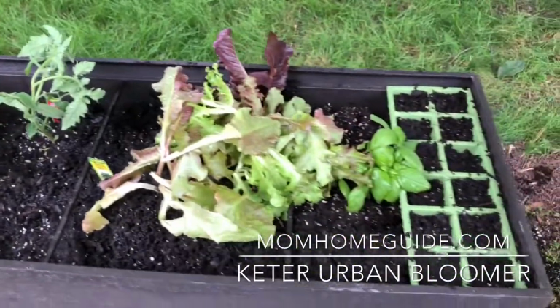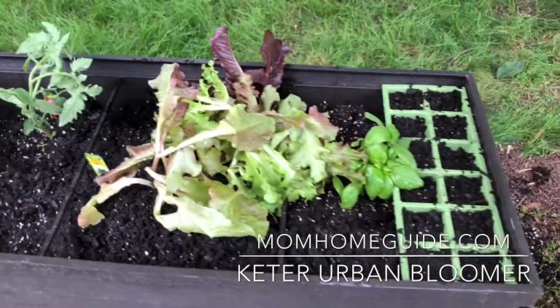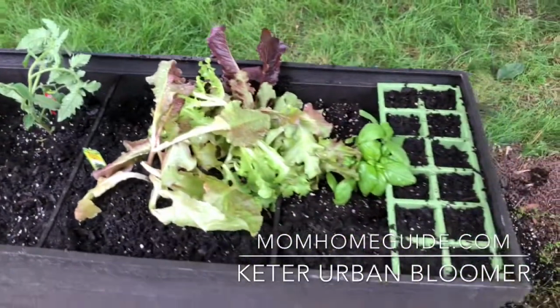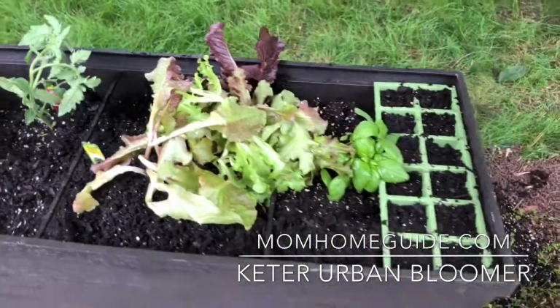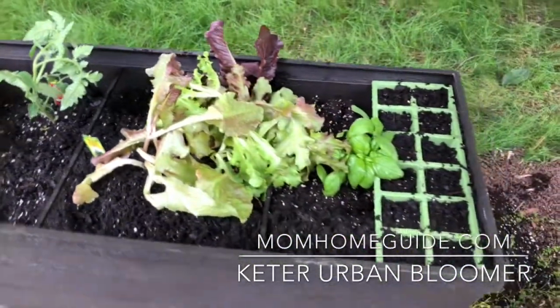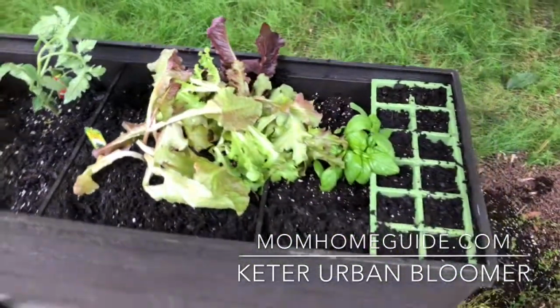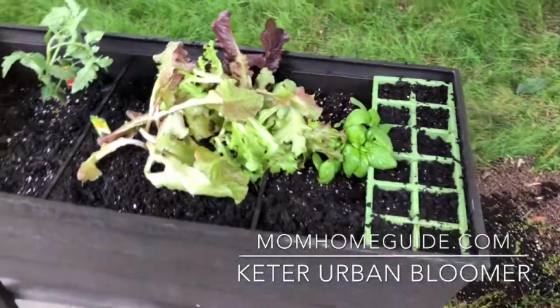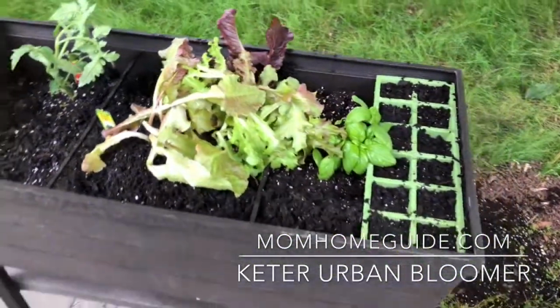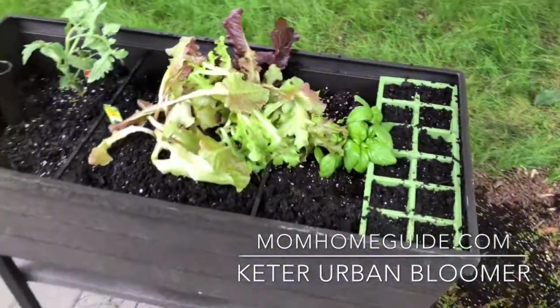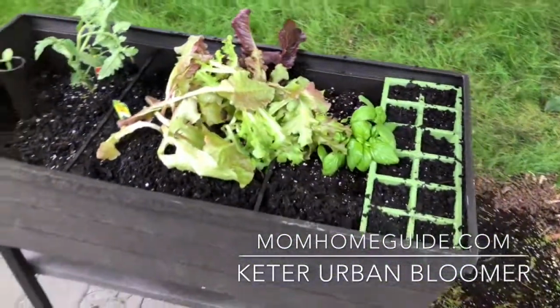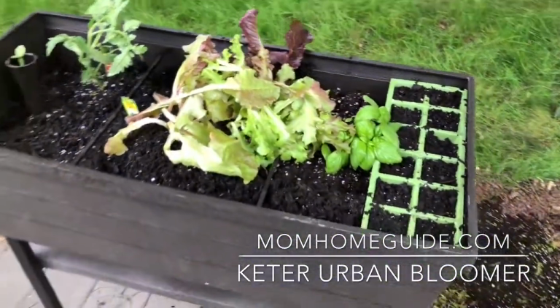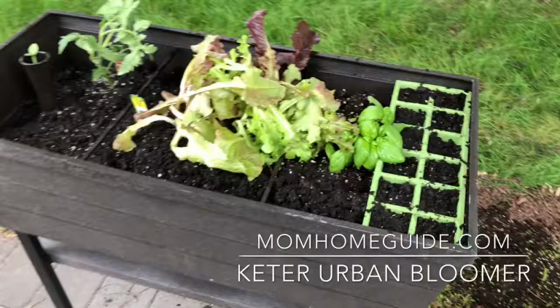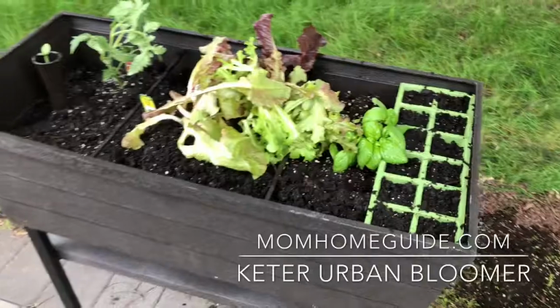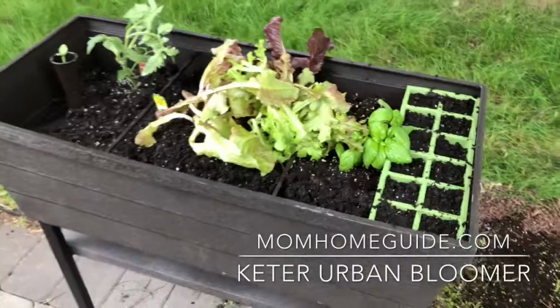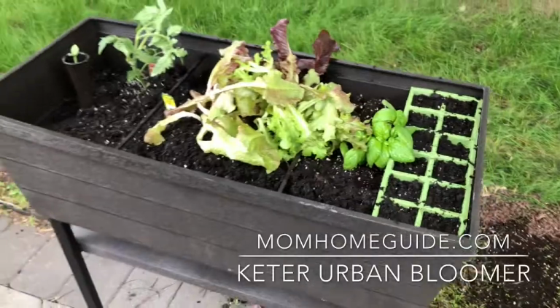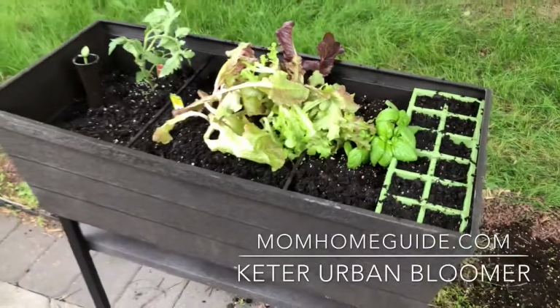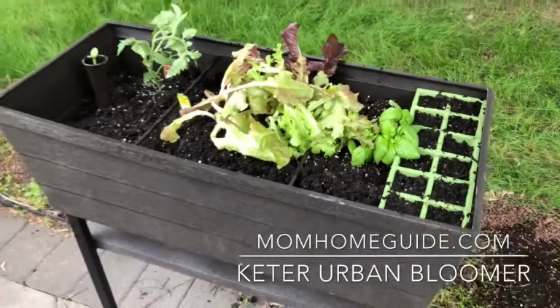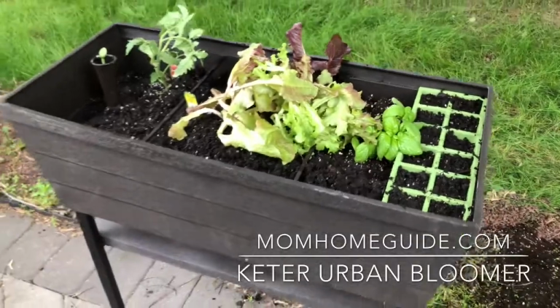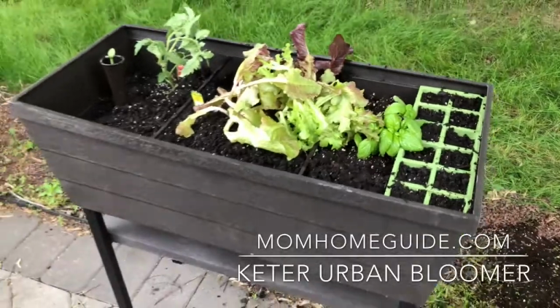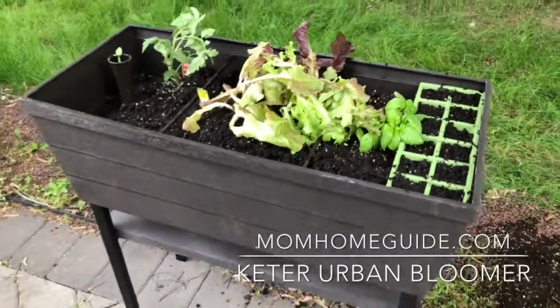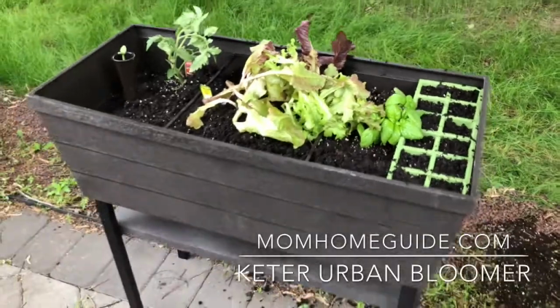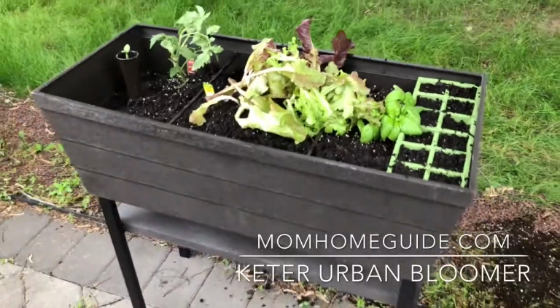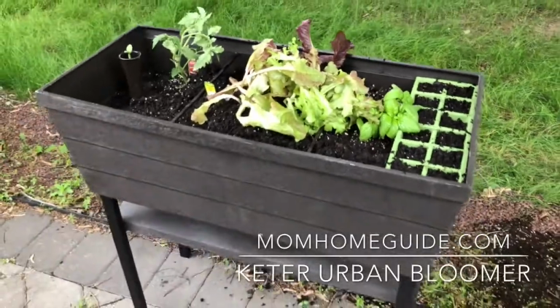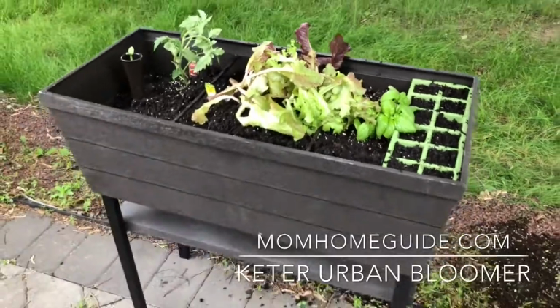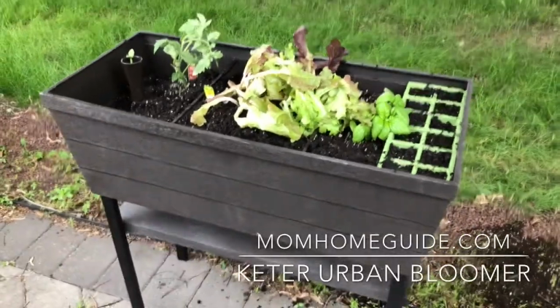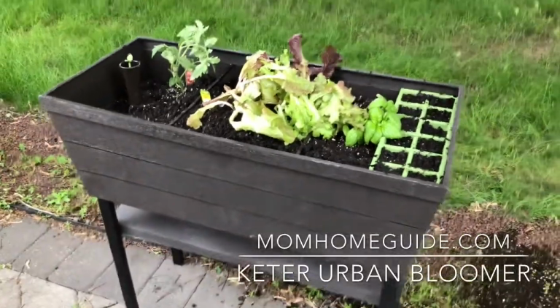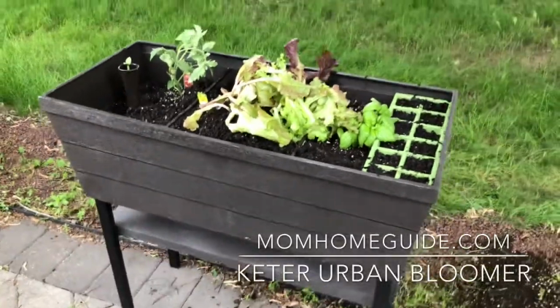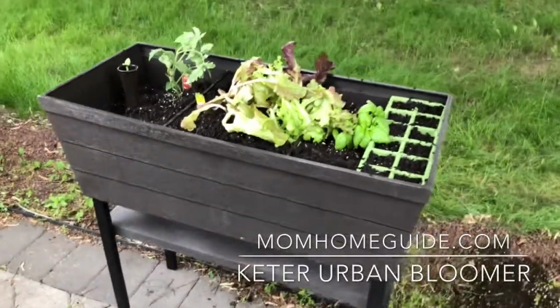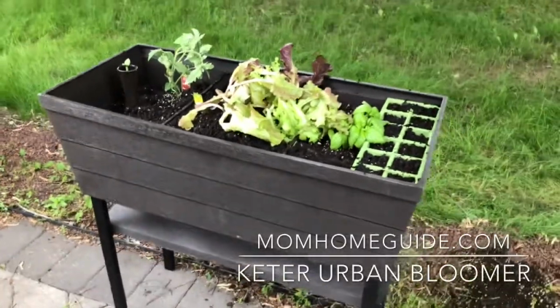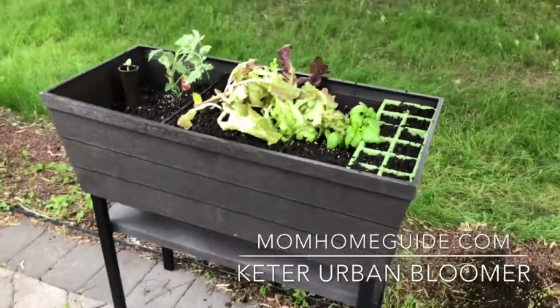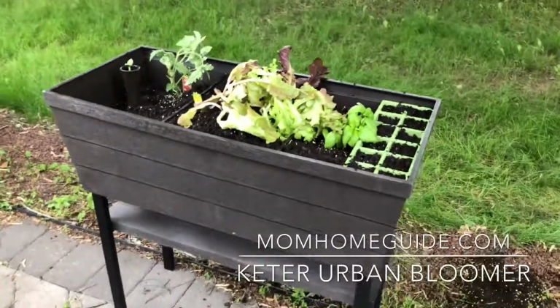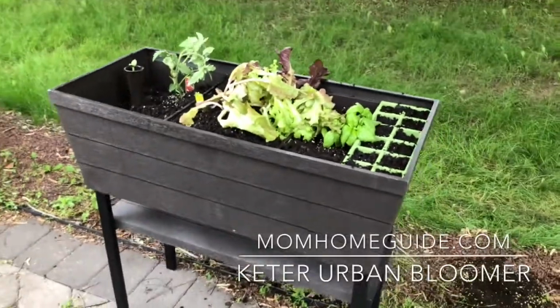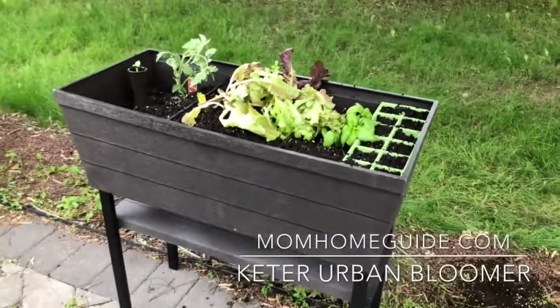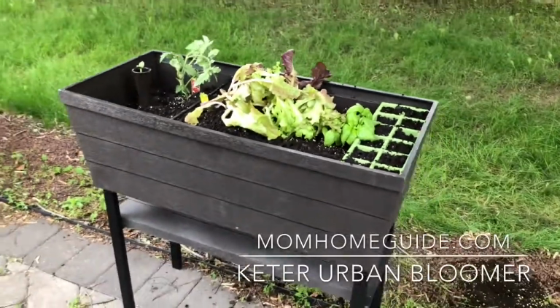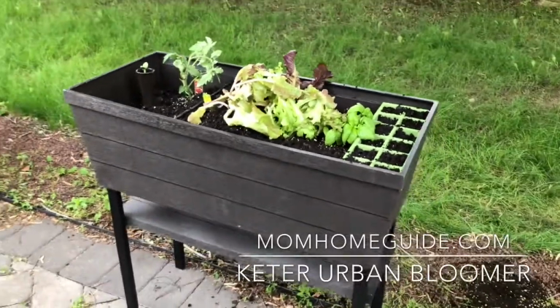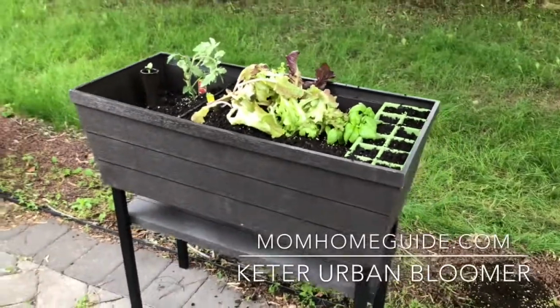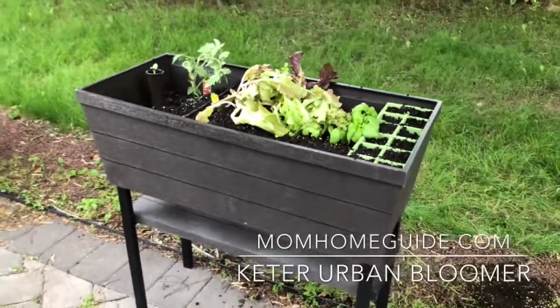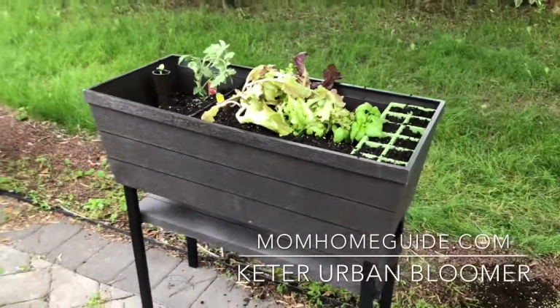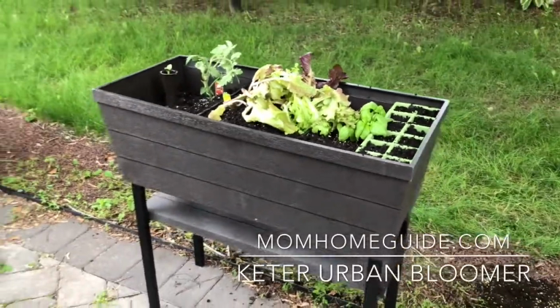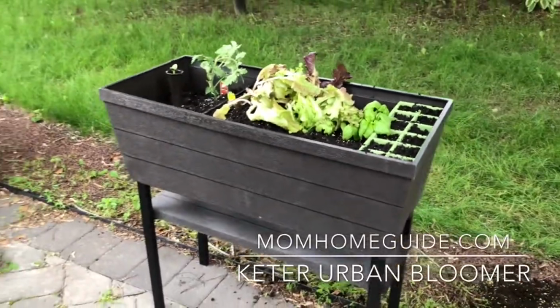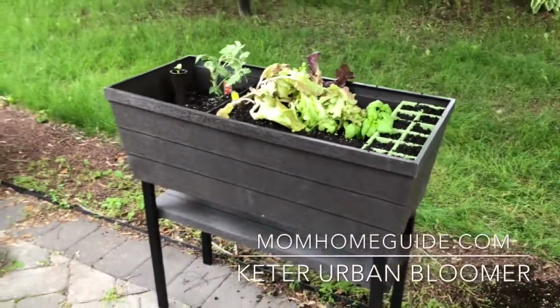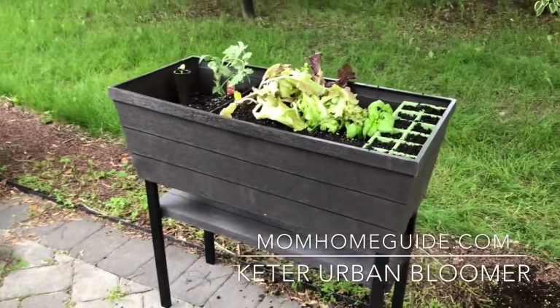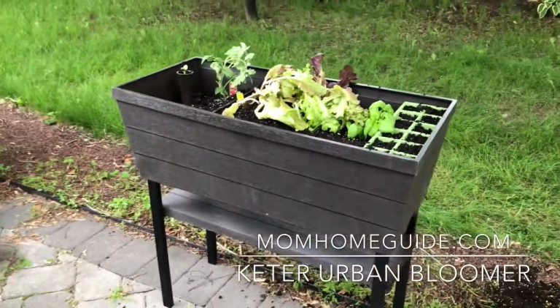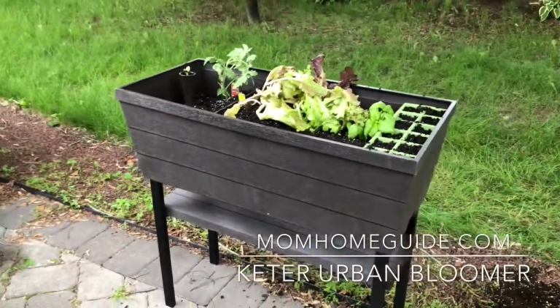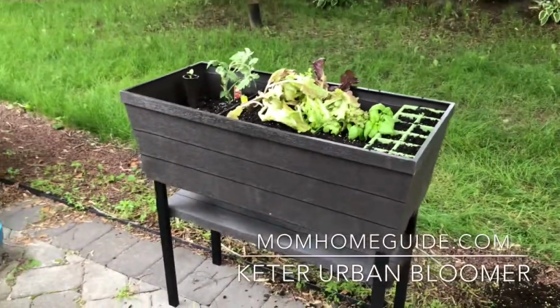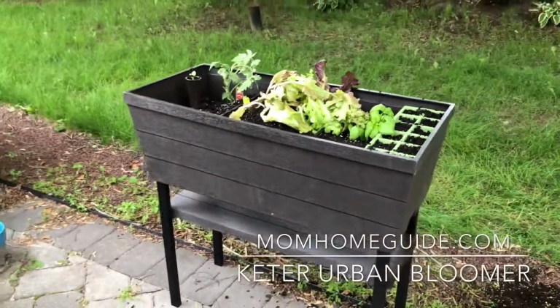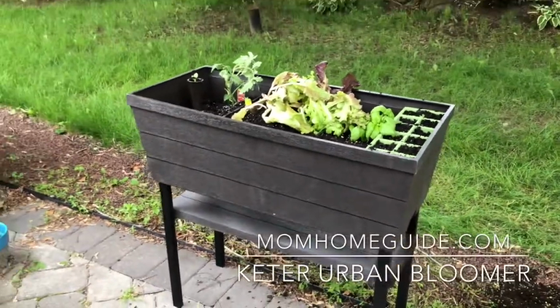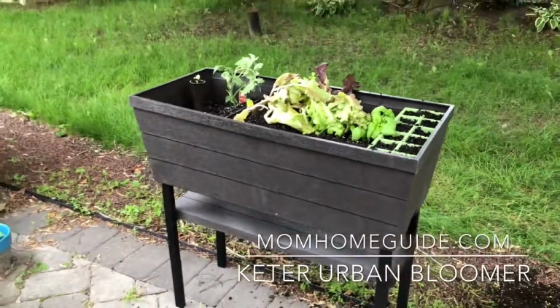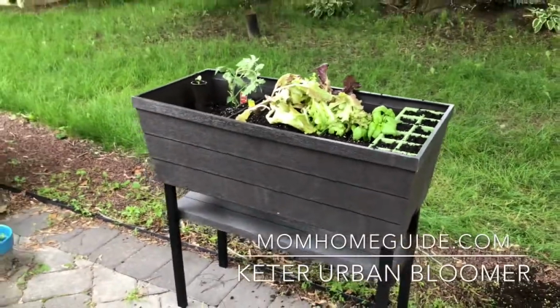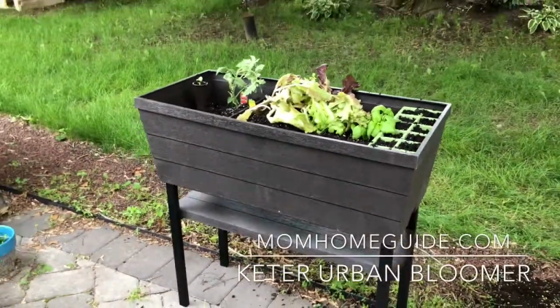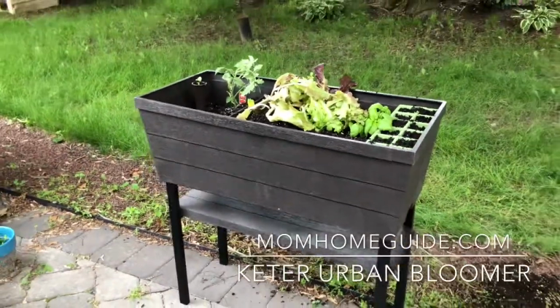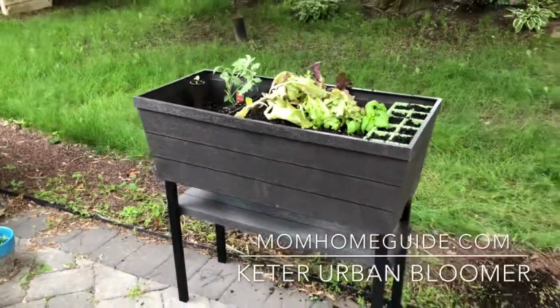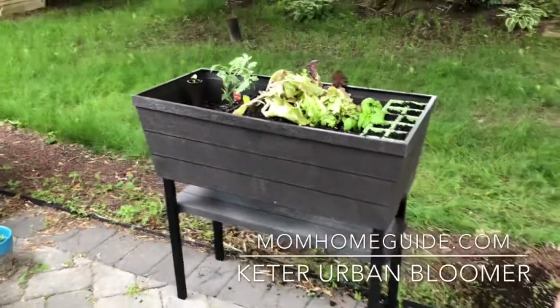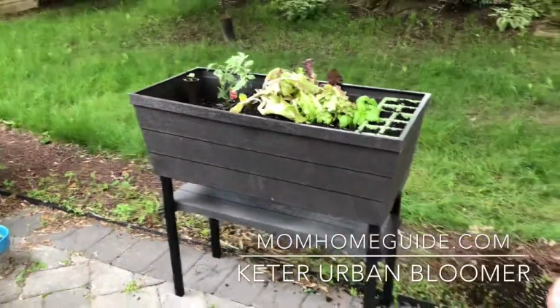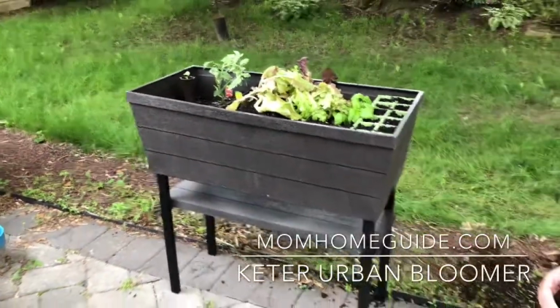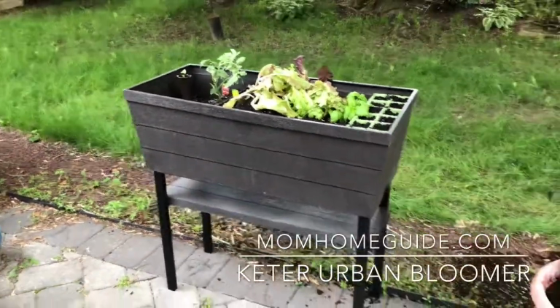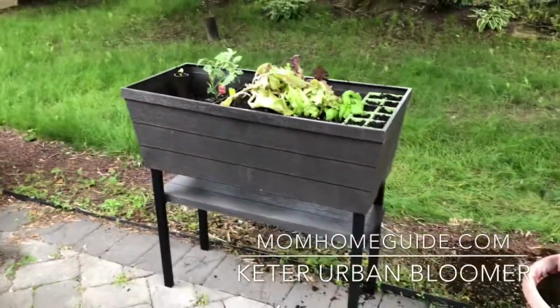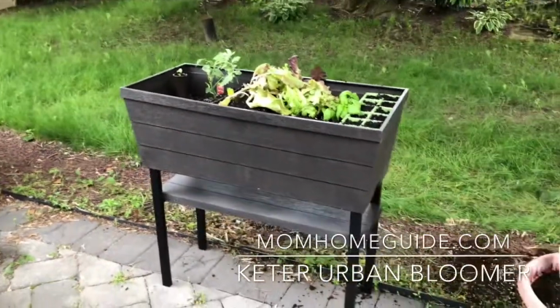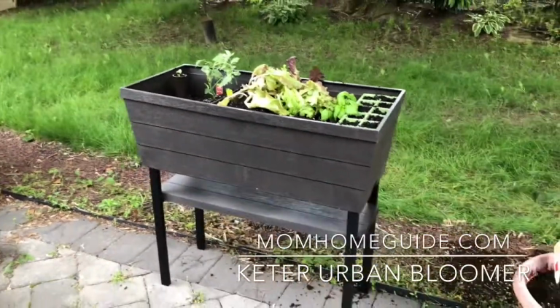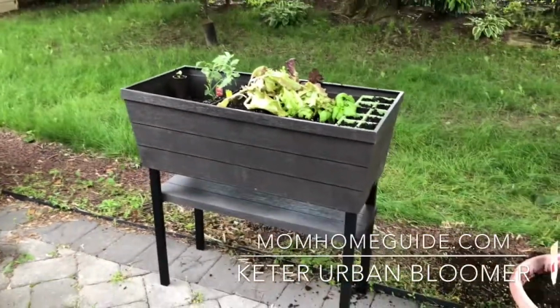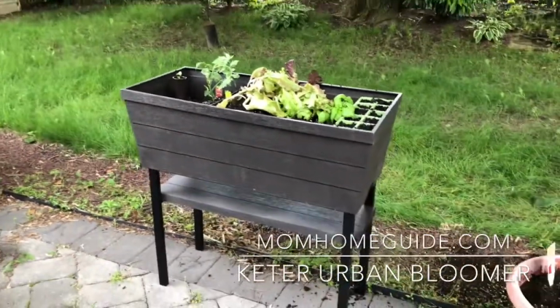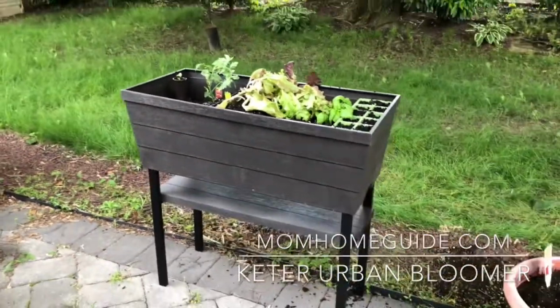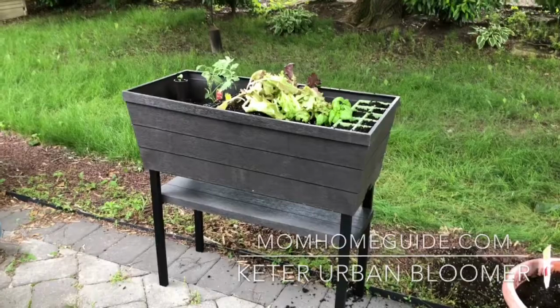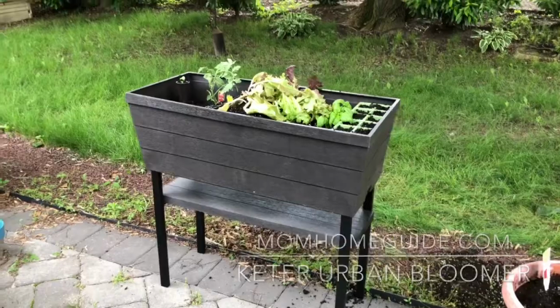In my new planter, I've planted herbs, tomato plants, and carrots. Everything seems to be growing well in my new garden bed.